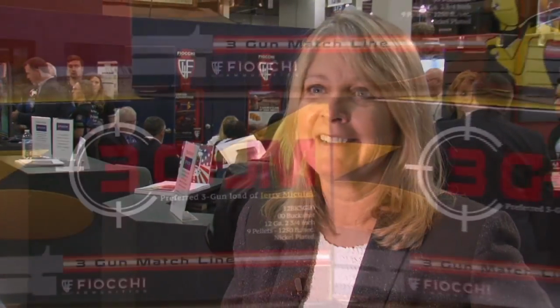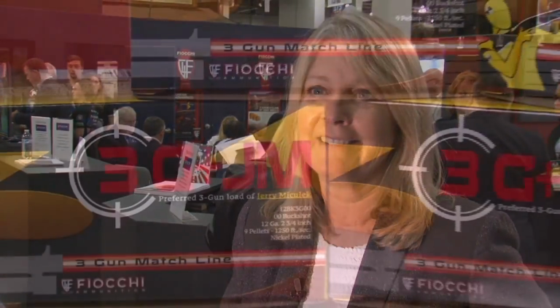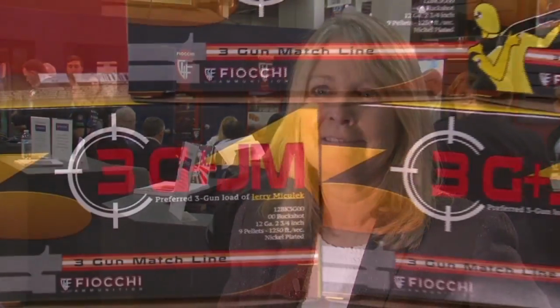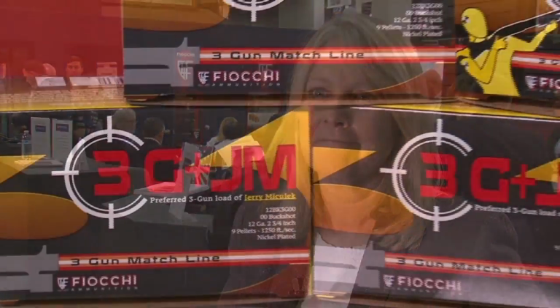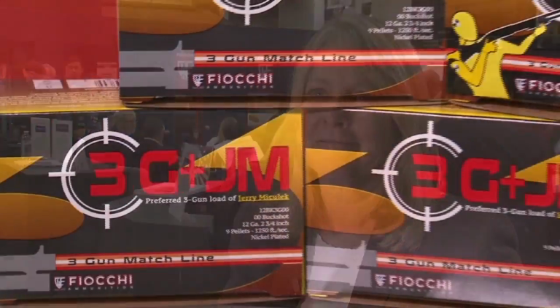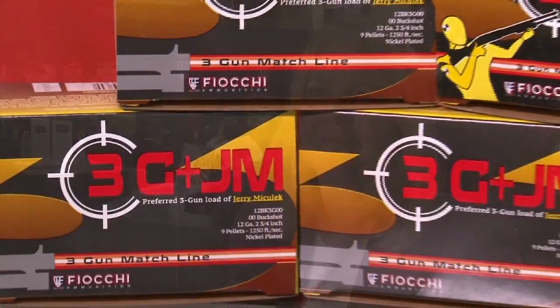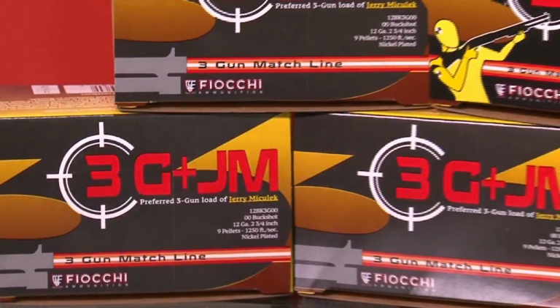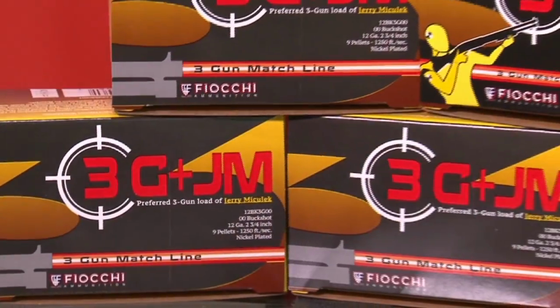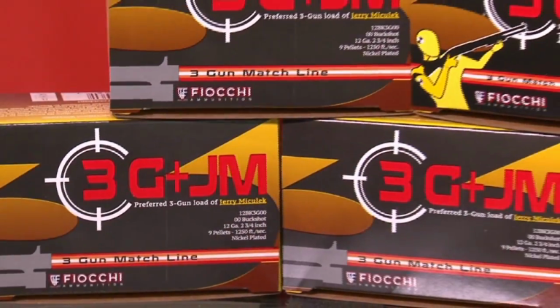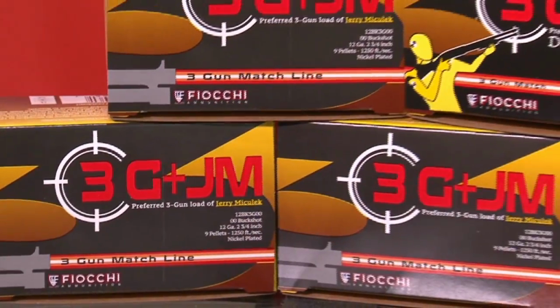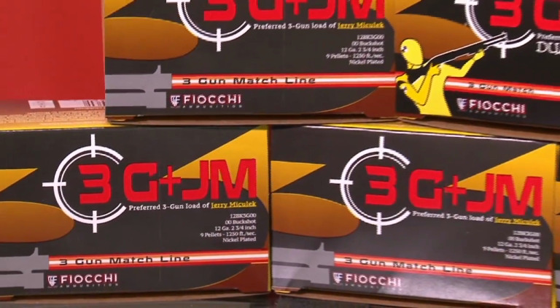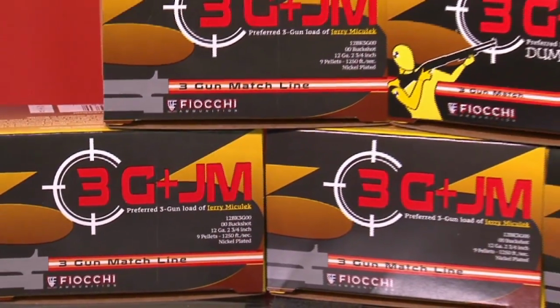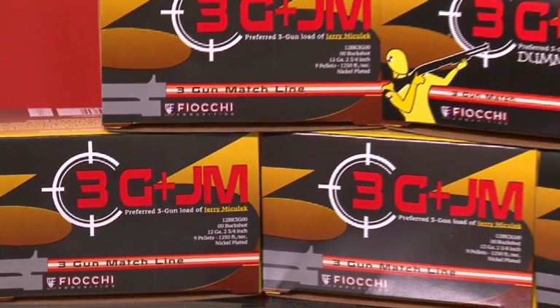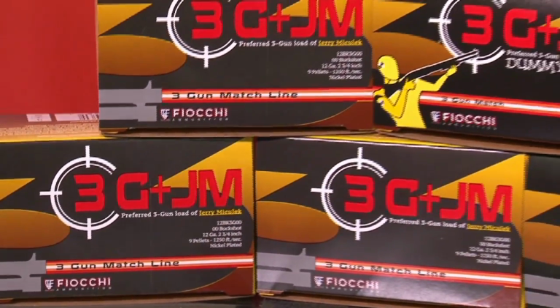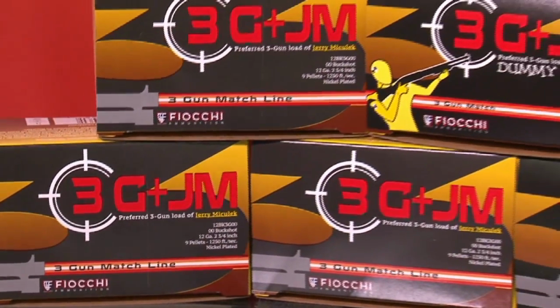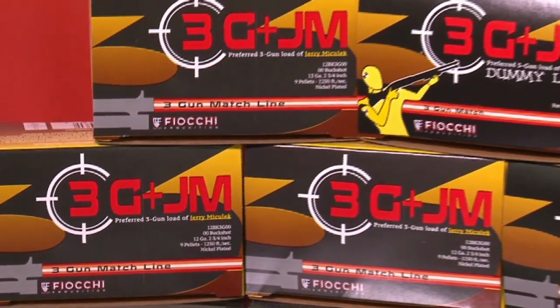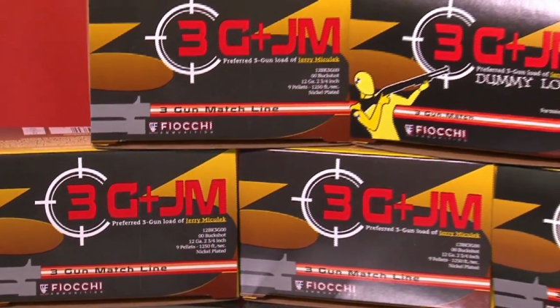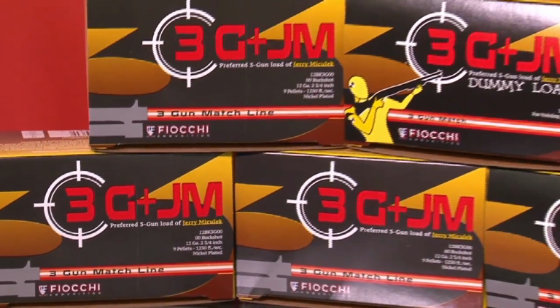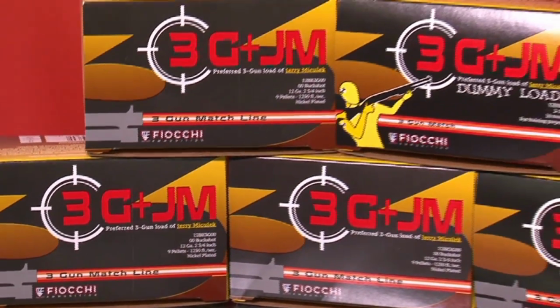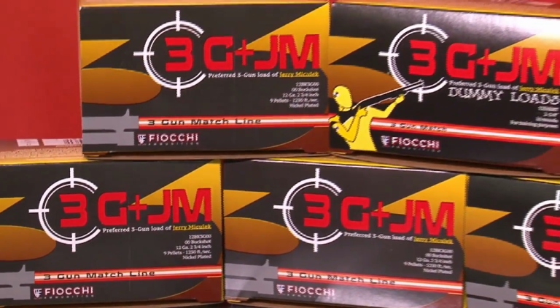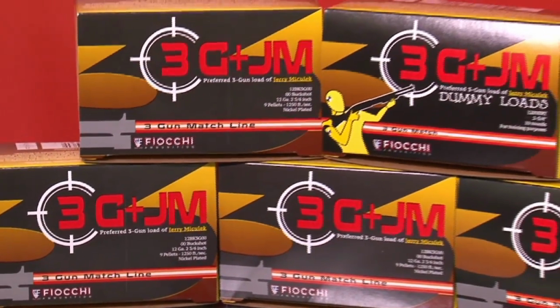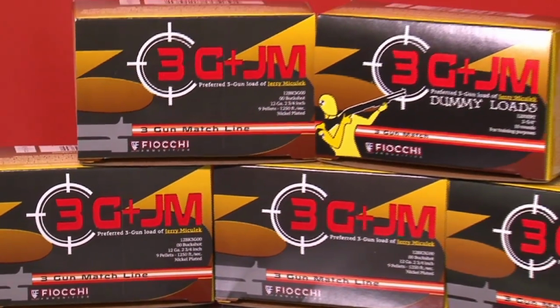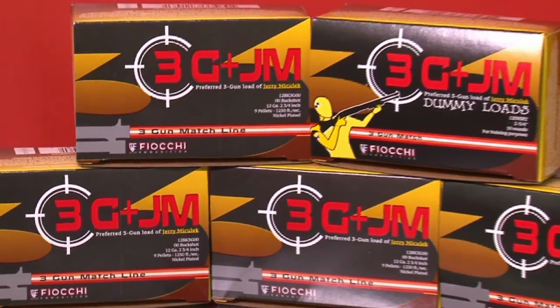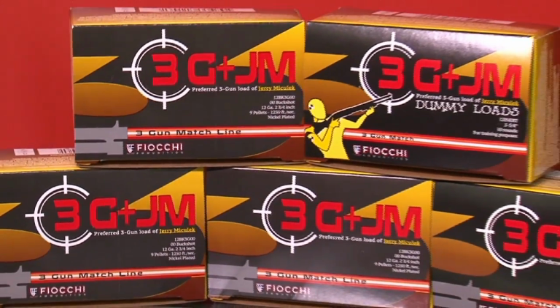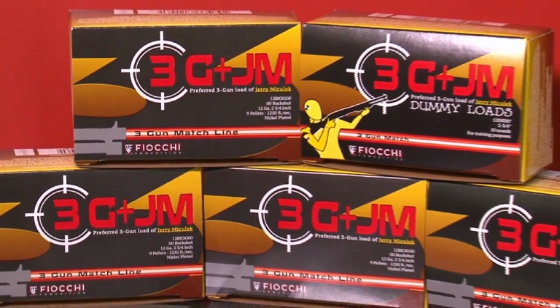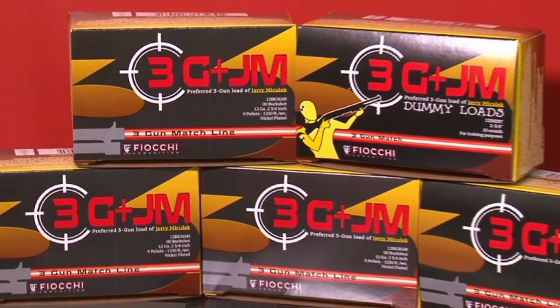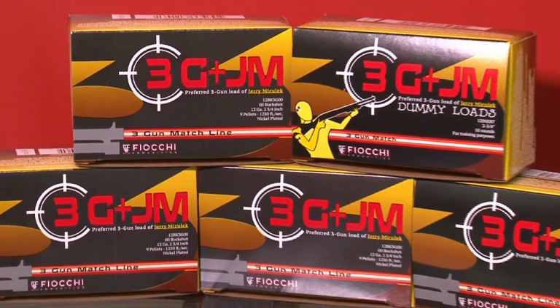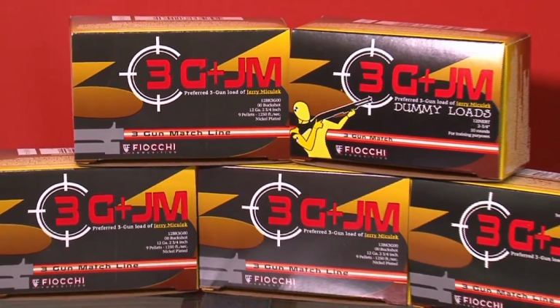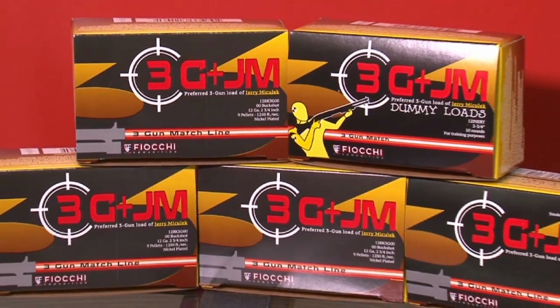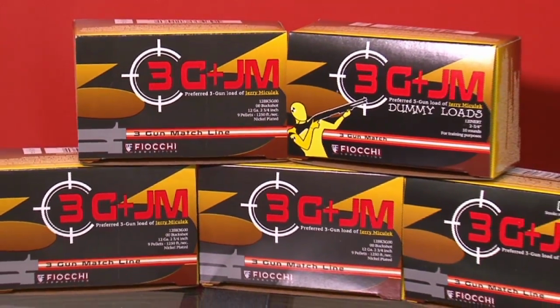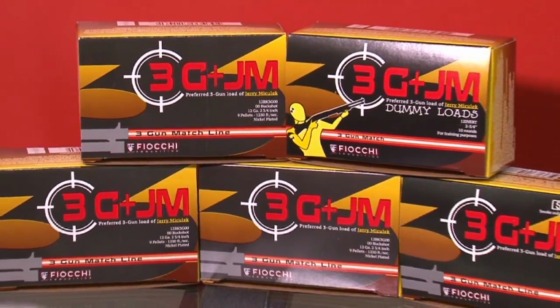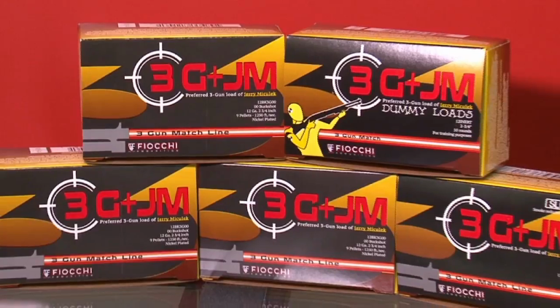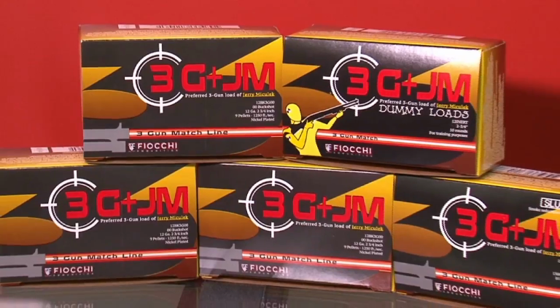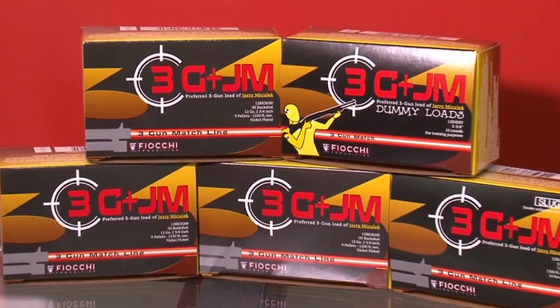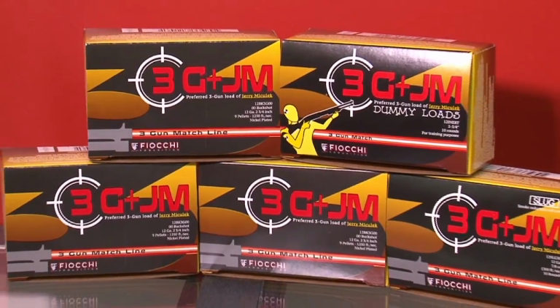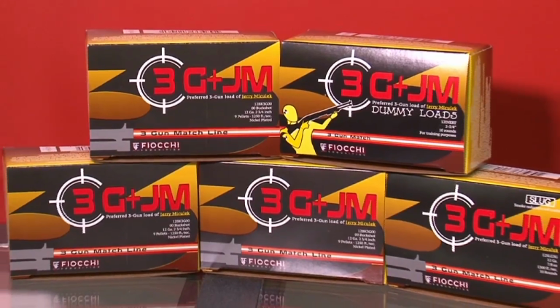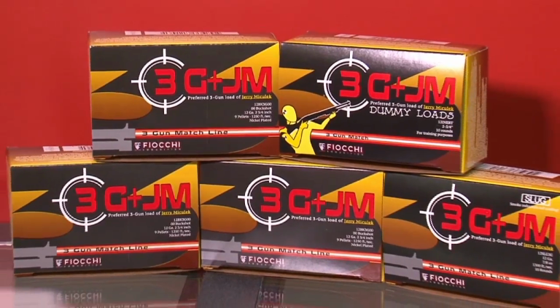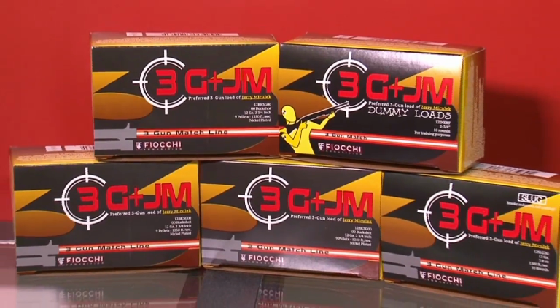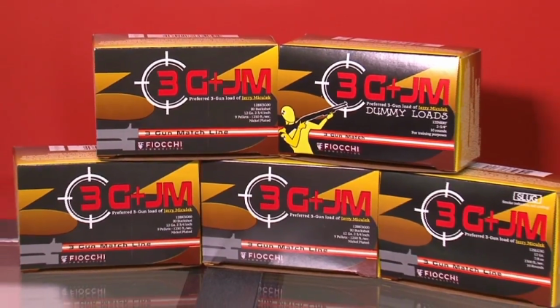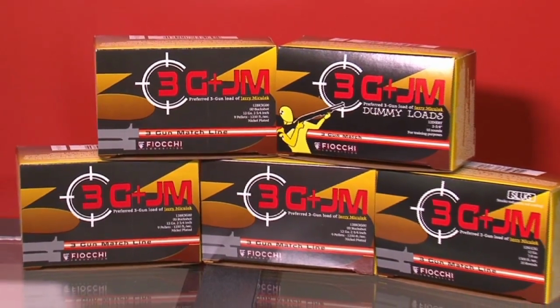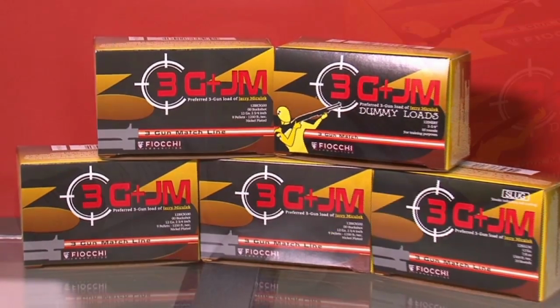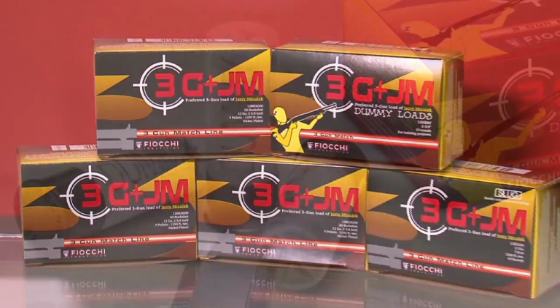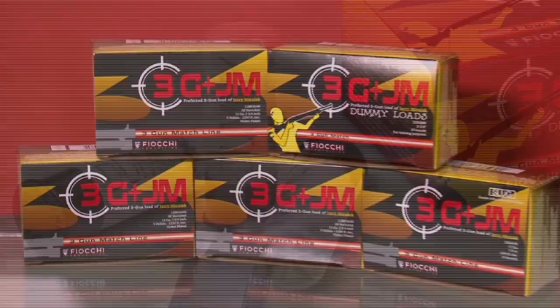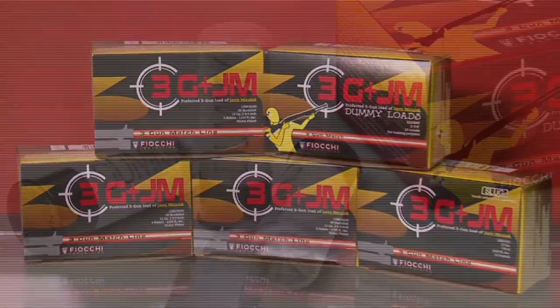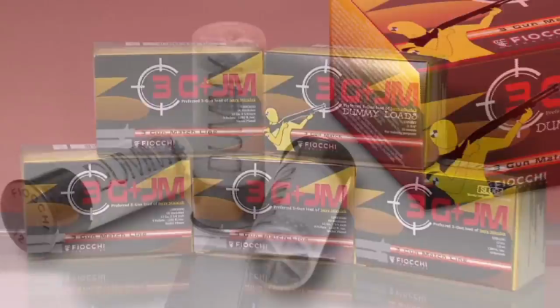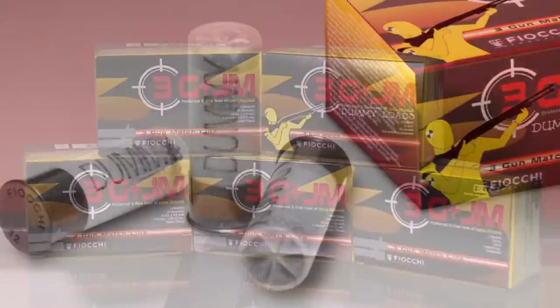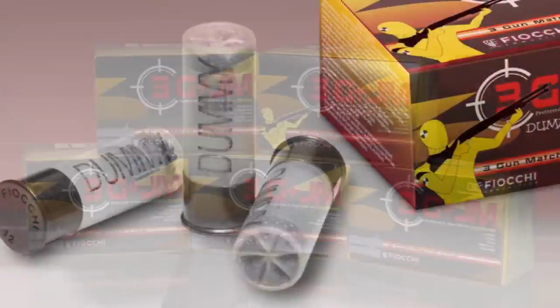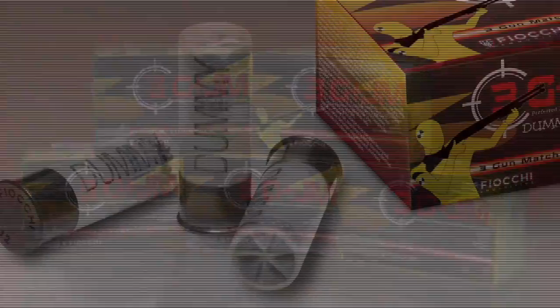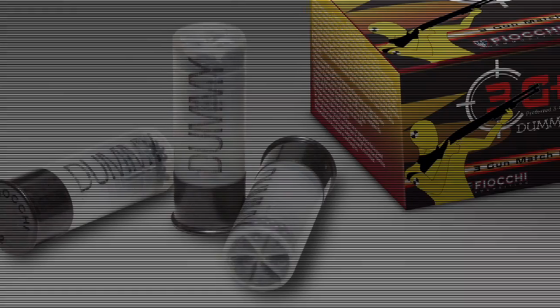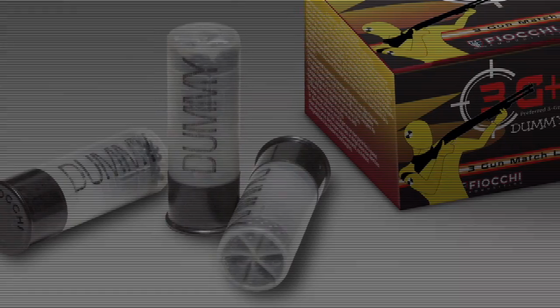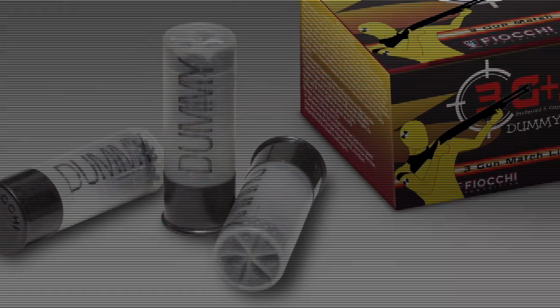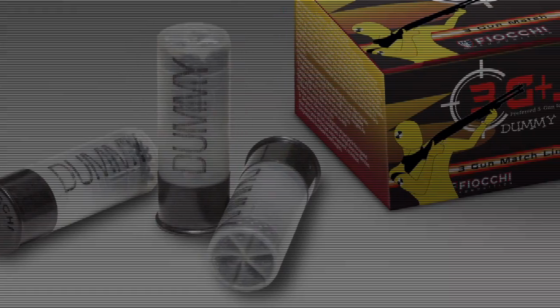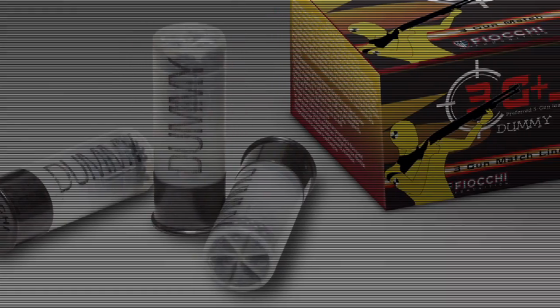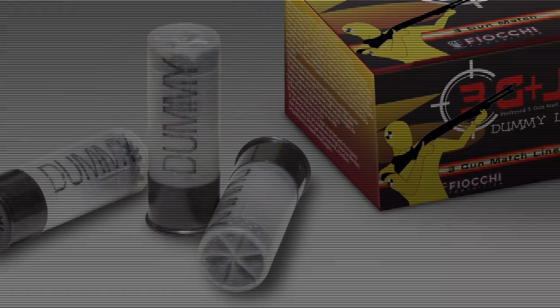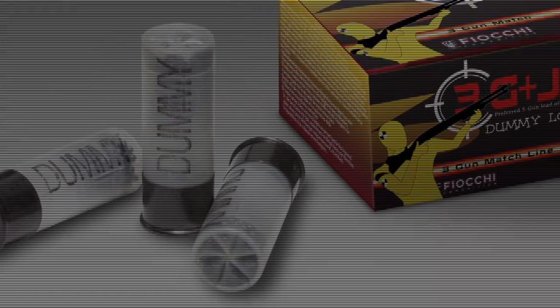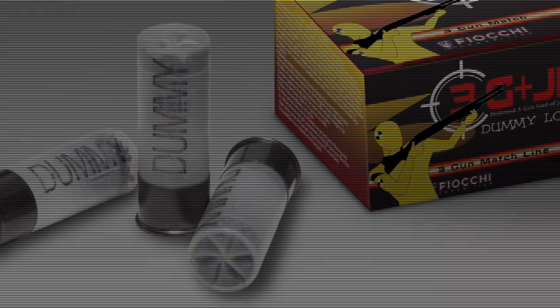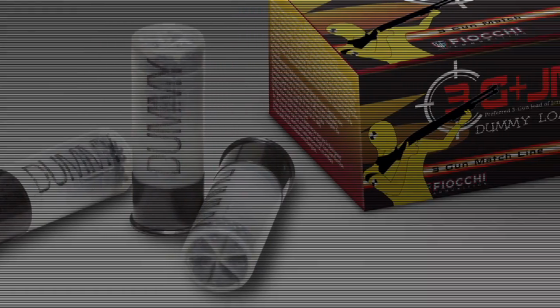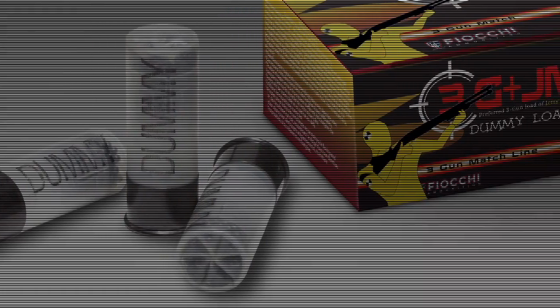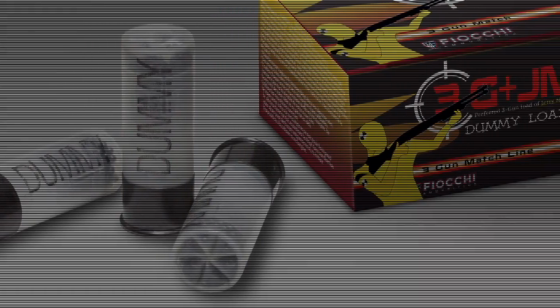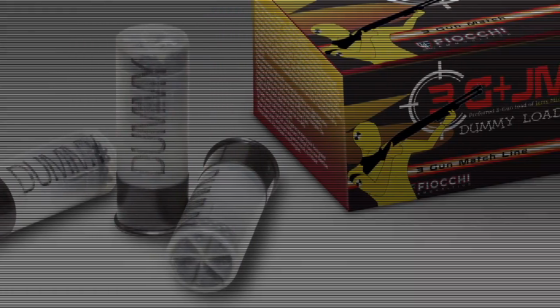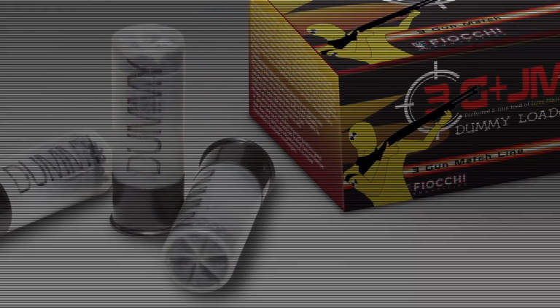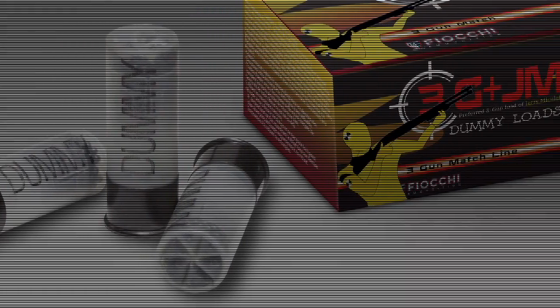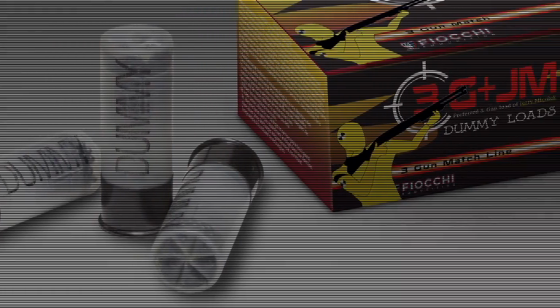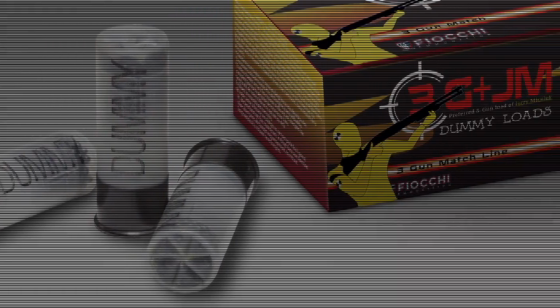The 3G JM line includes 12-gauge shot shells, buckshot, and slug loads that deliver in a wide range of applications.